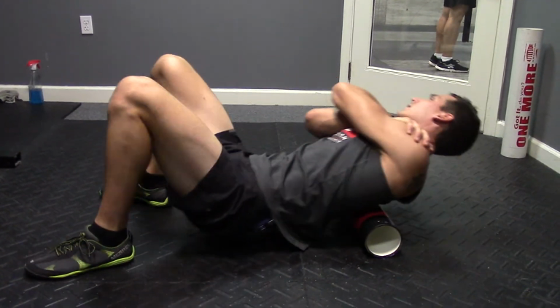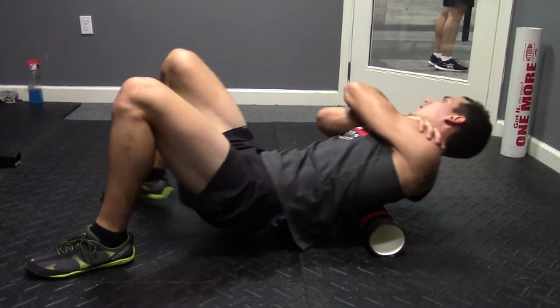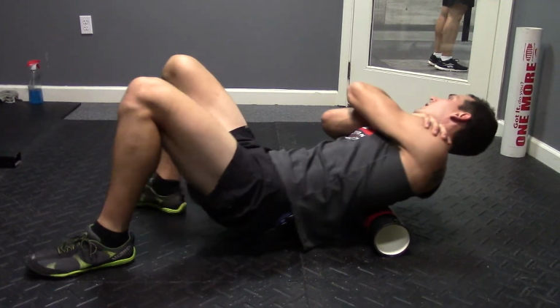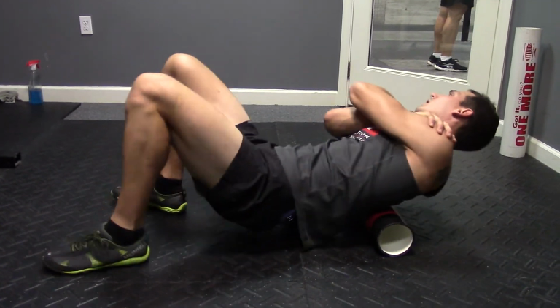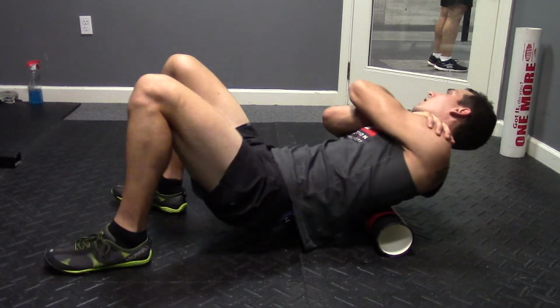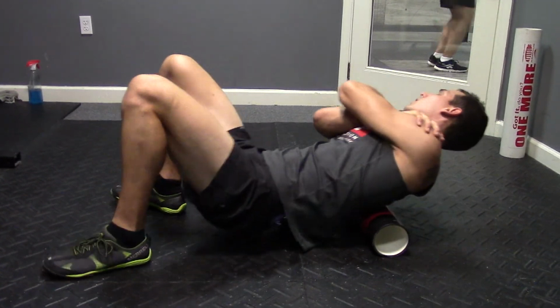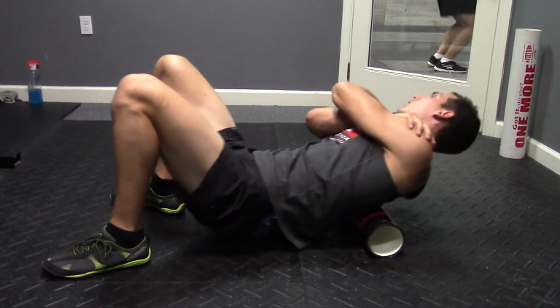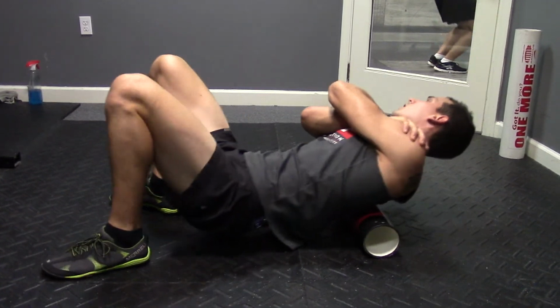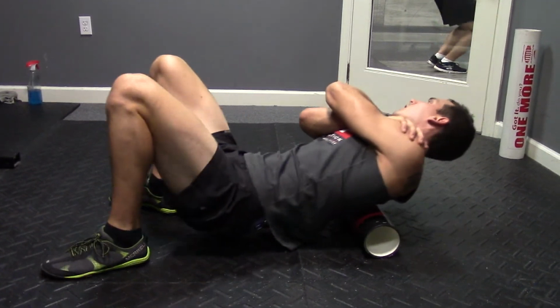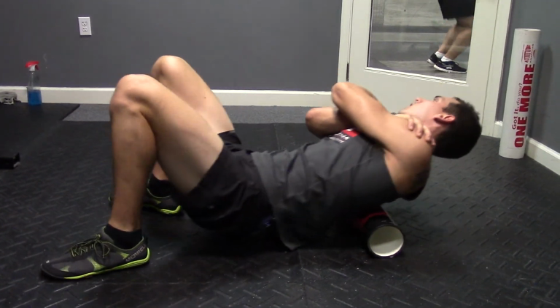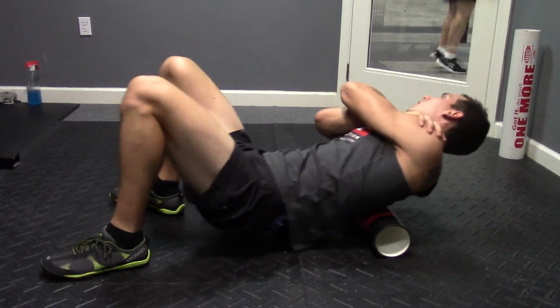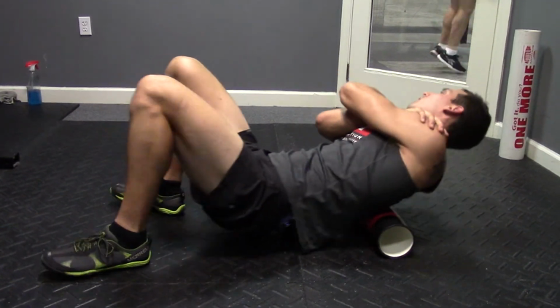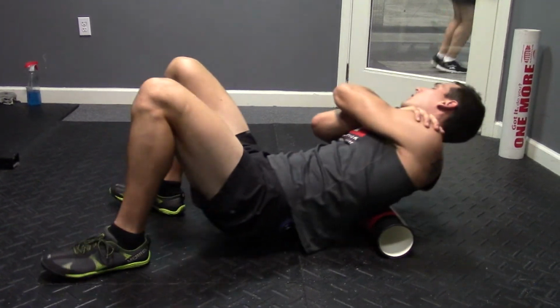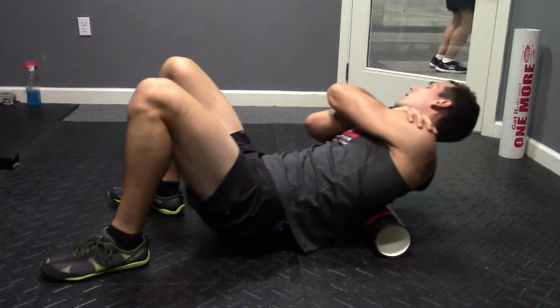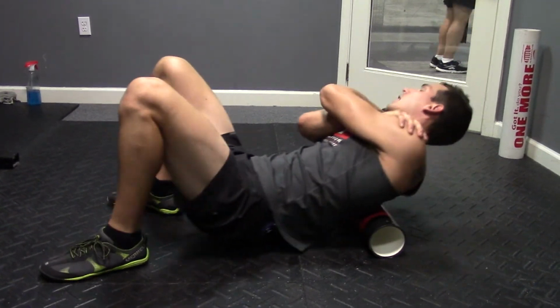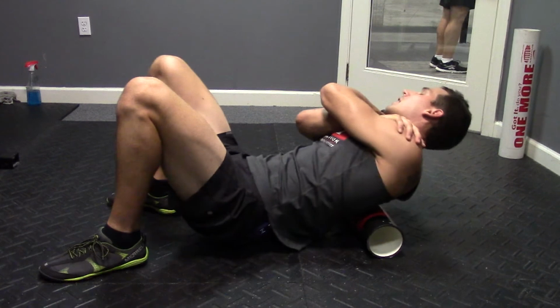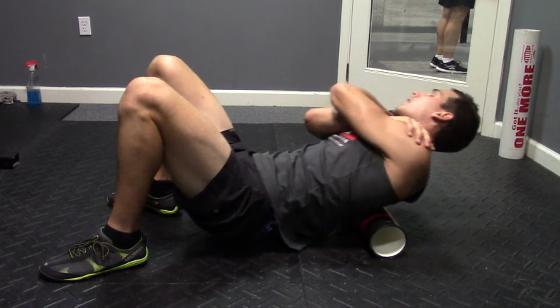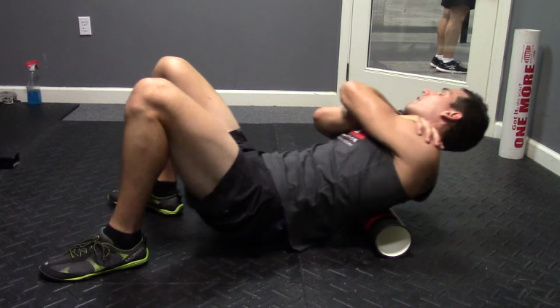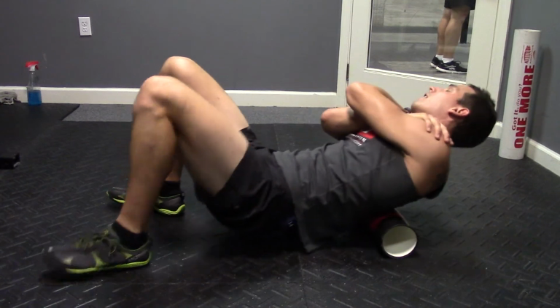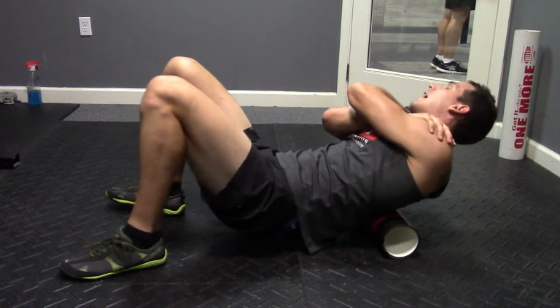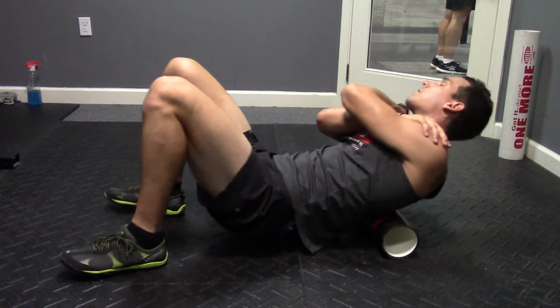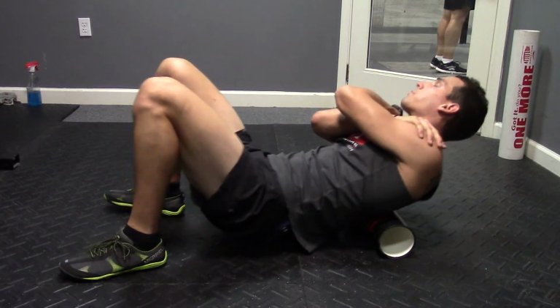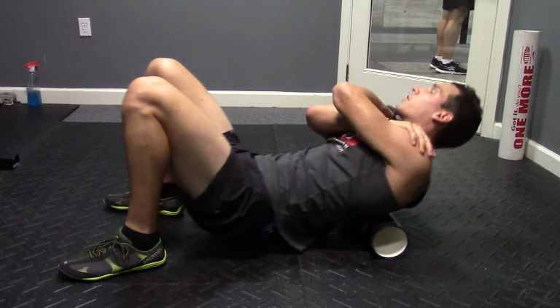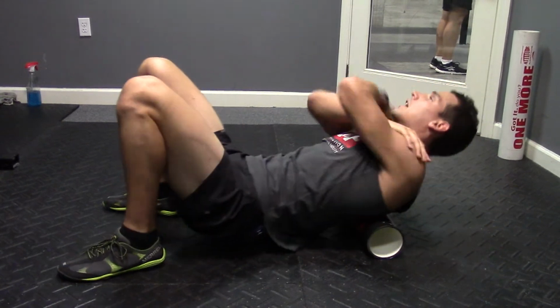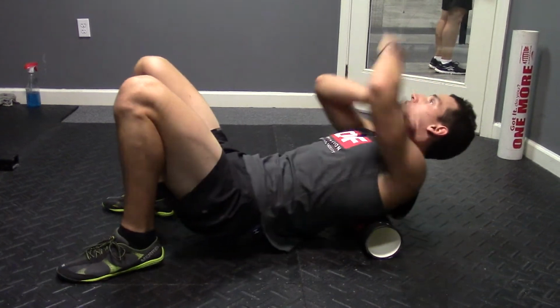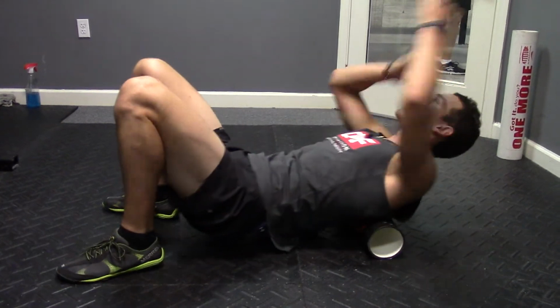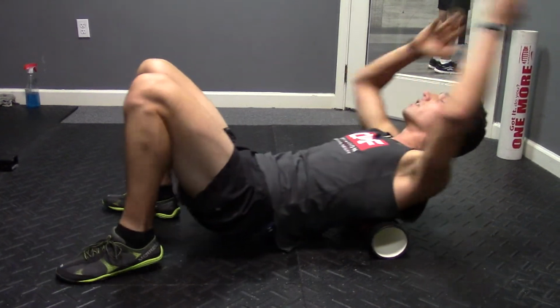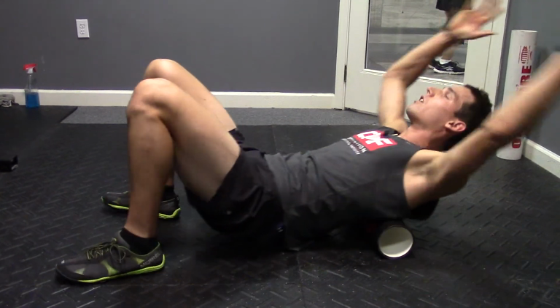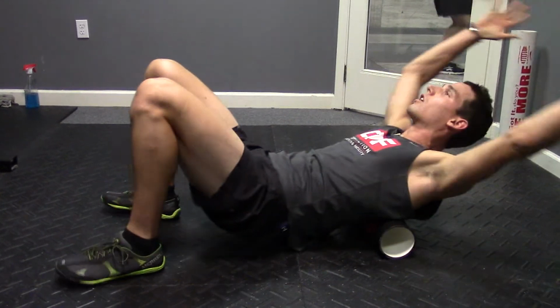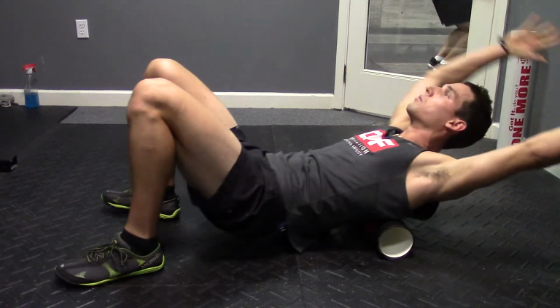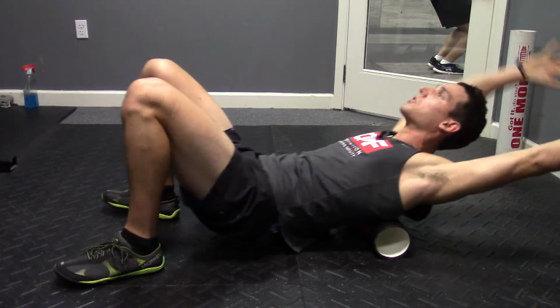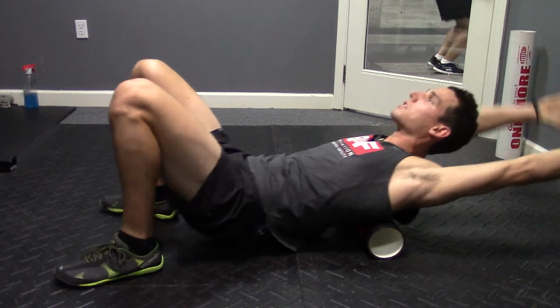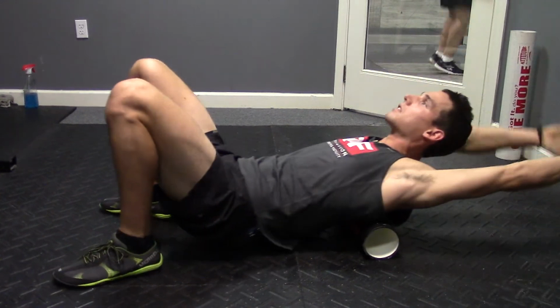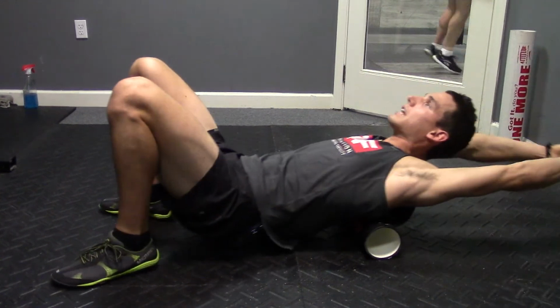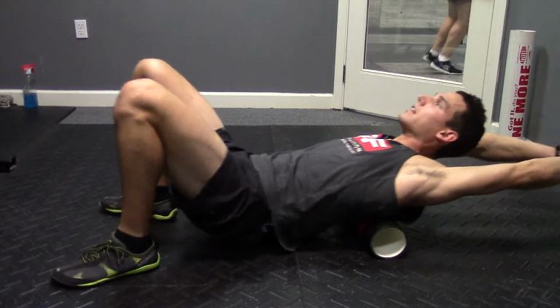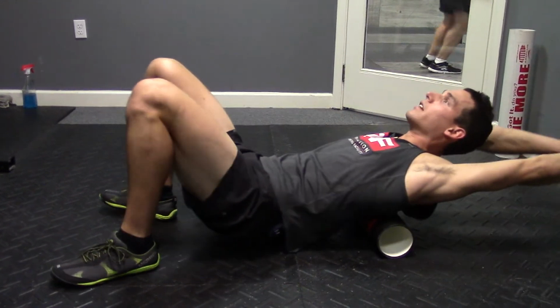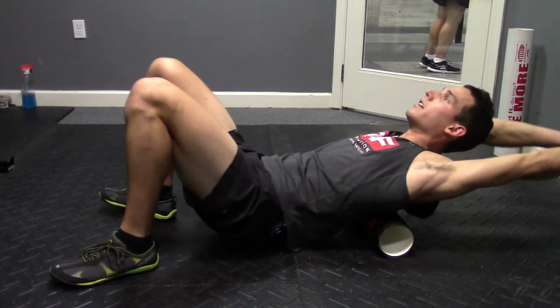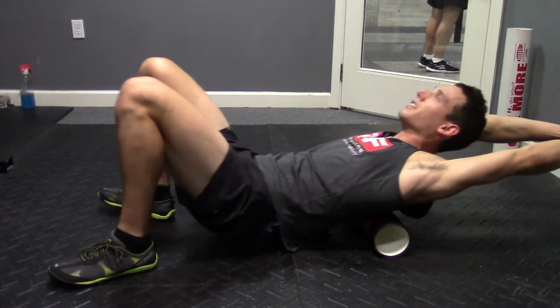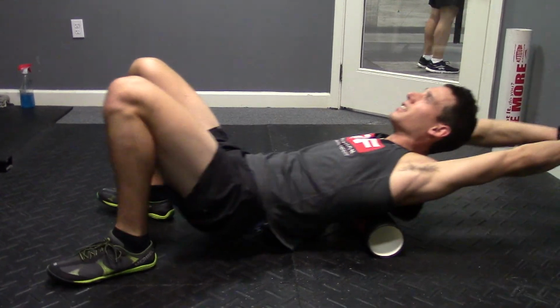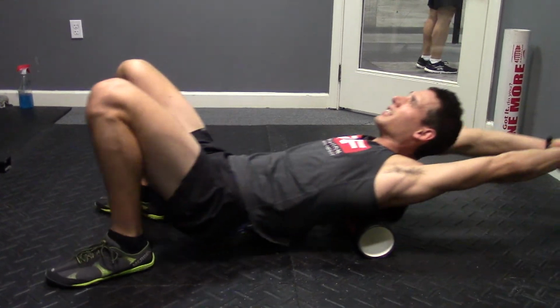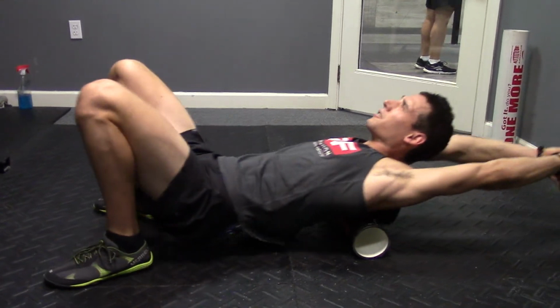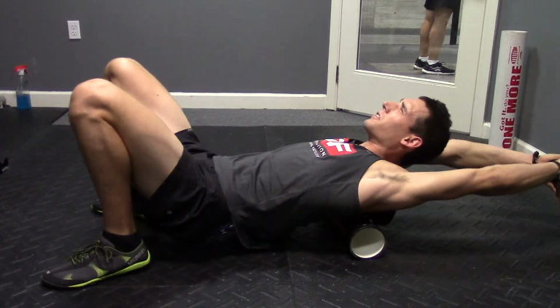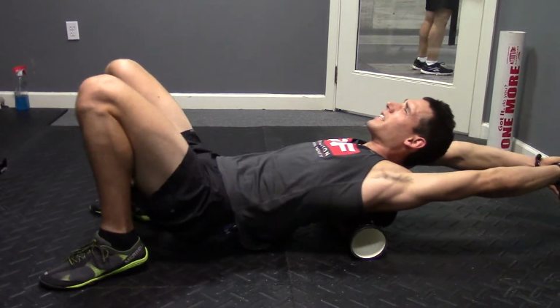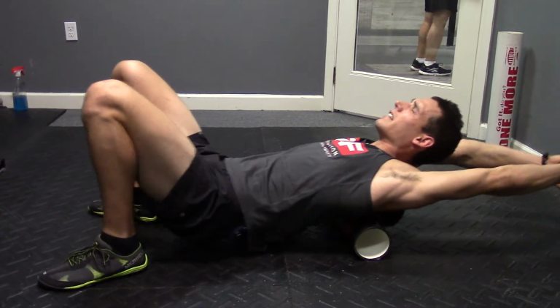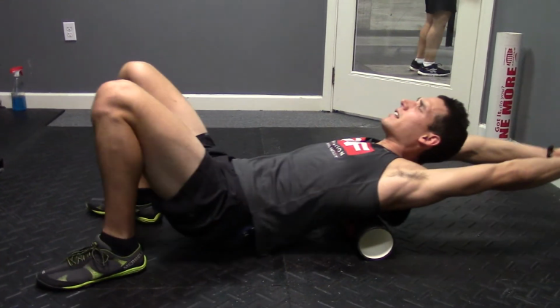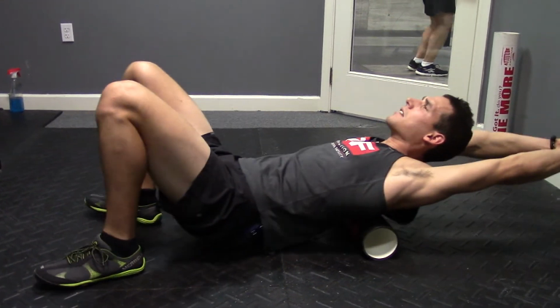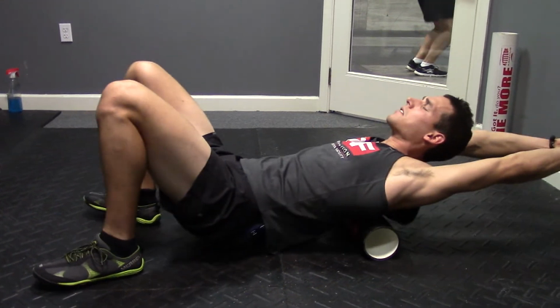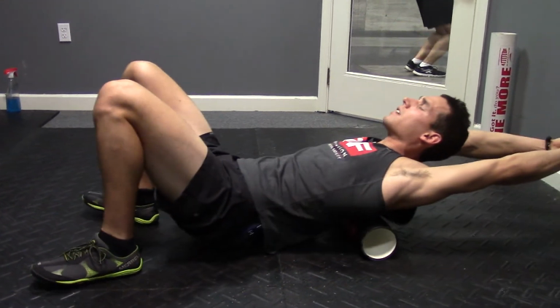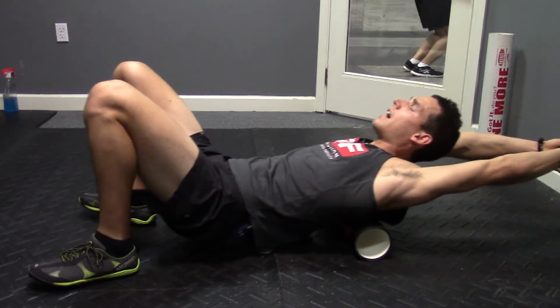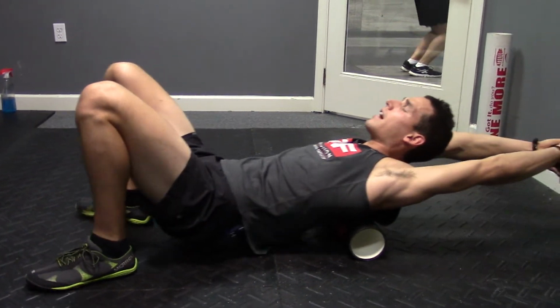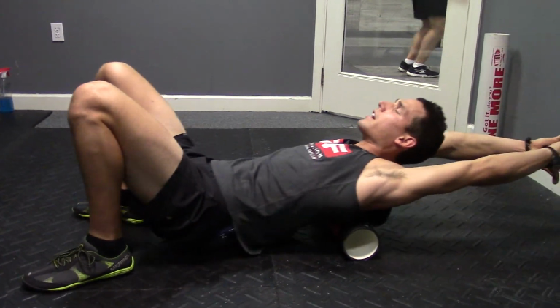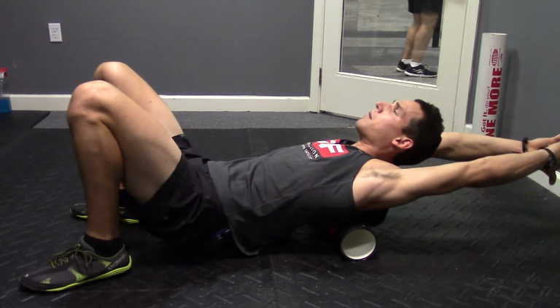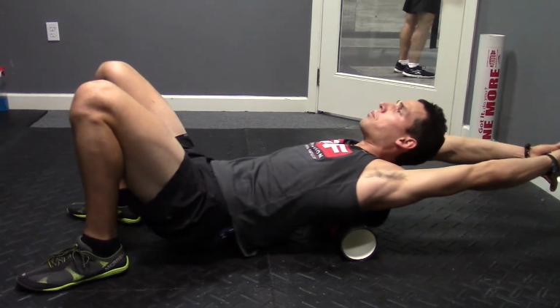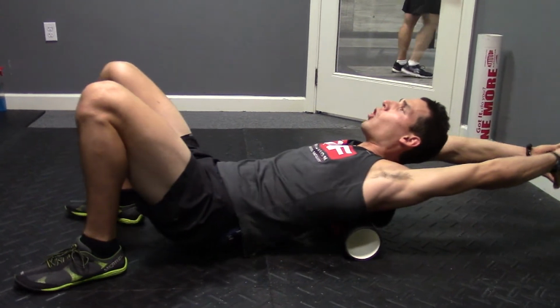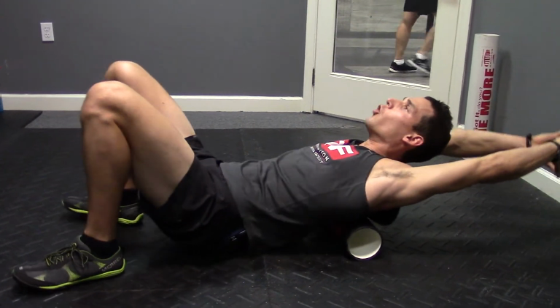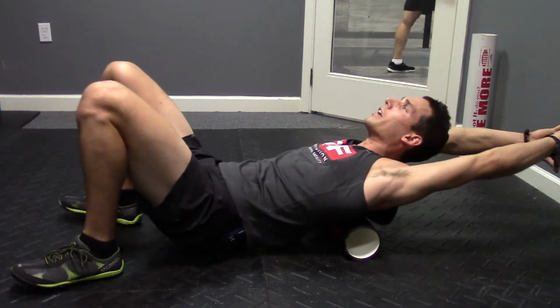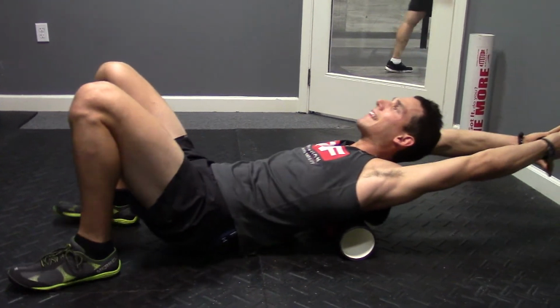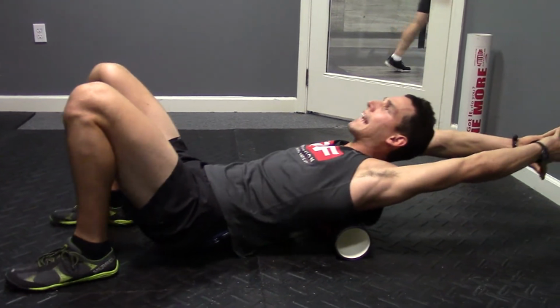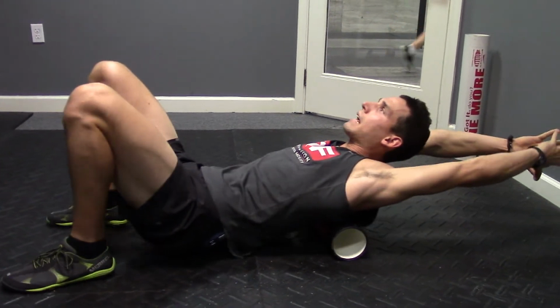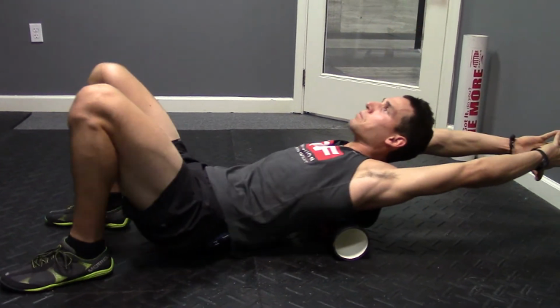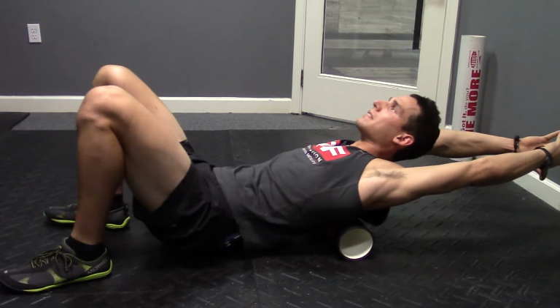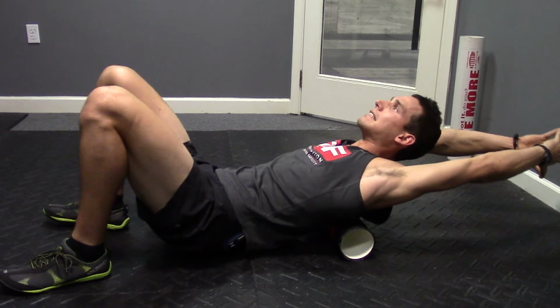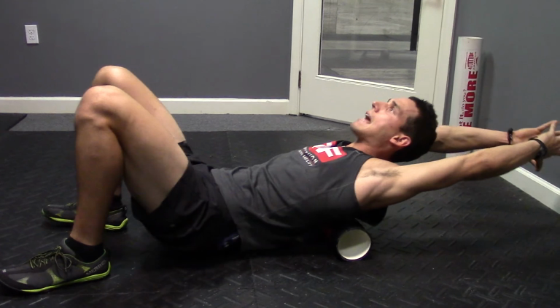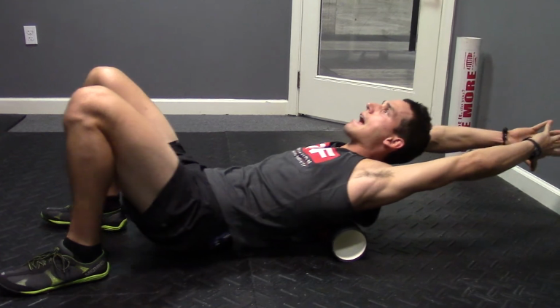And the last progression: arms extended, really getting nice and high up, pulling the hips down.